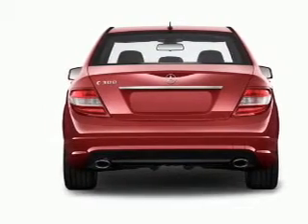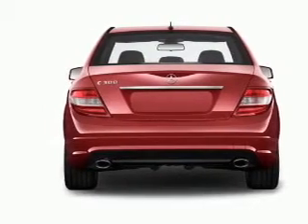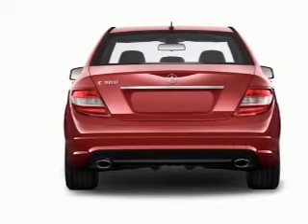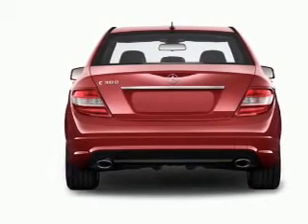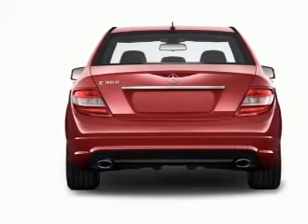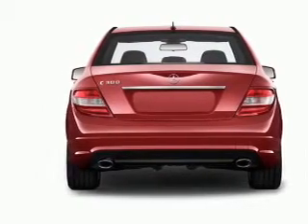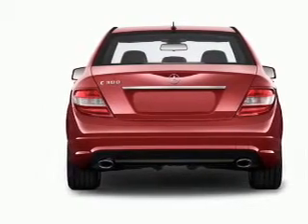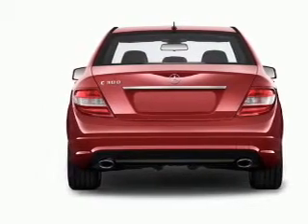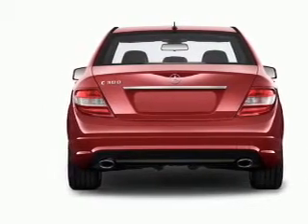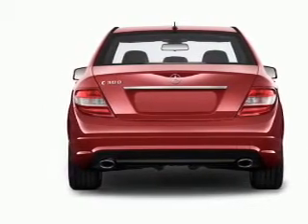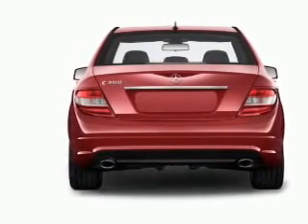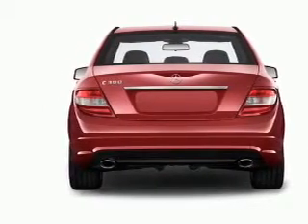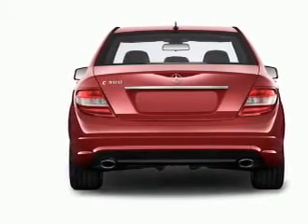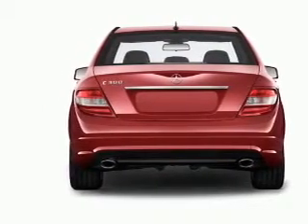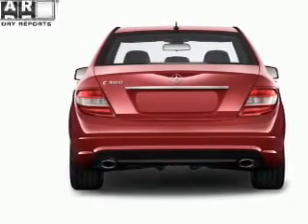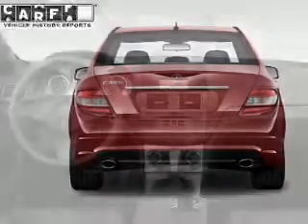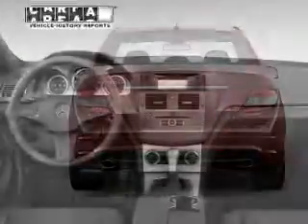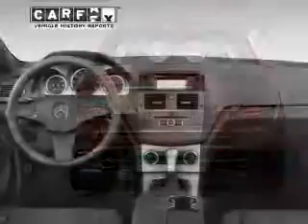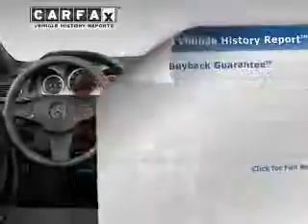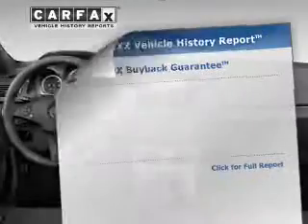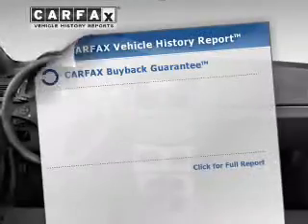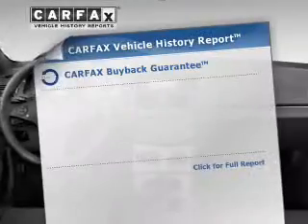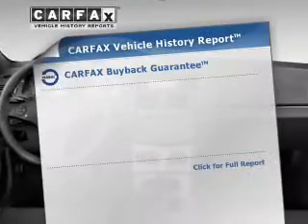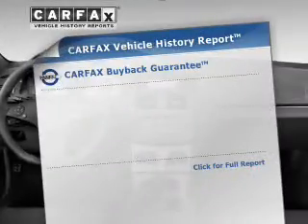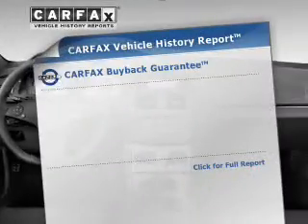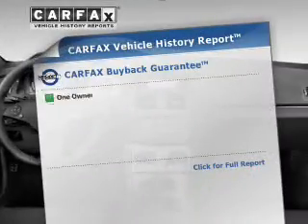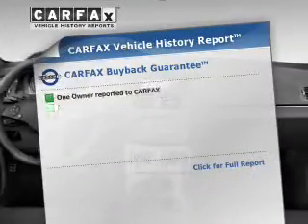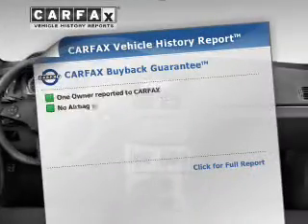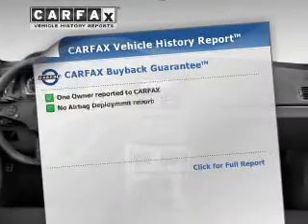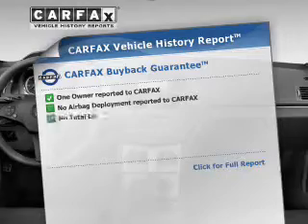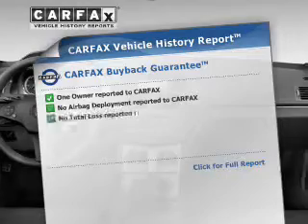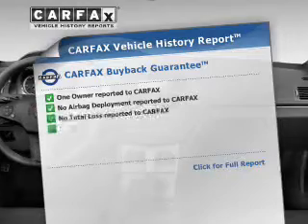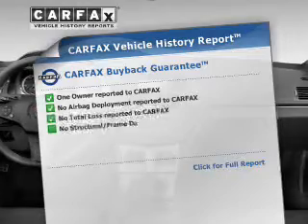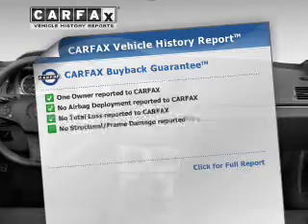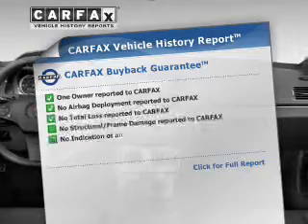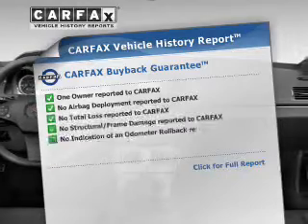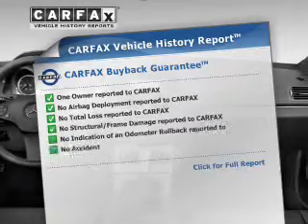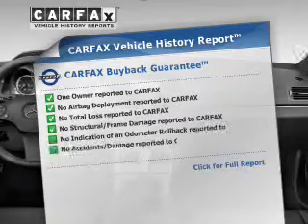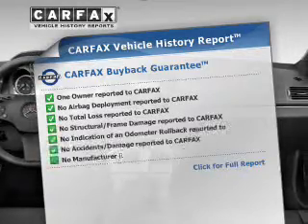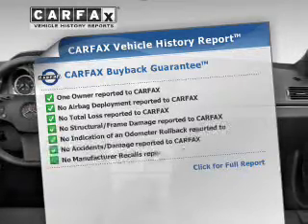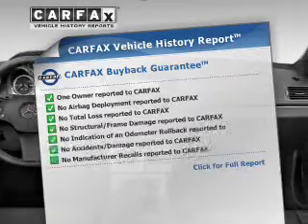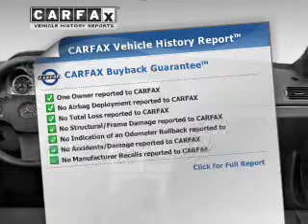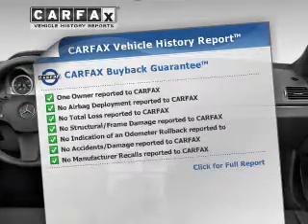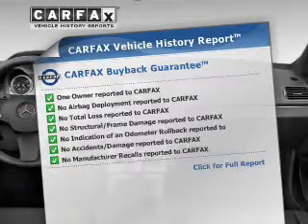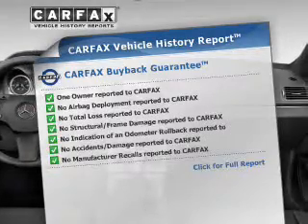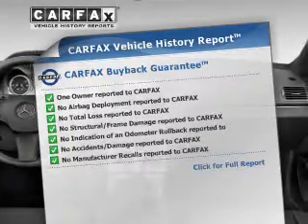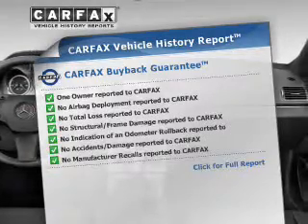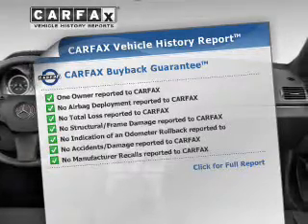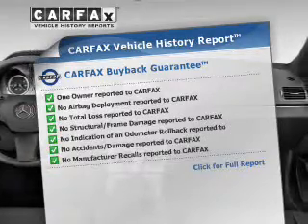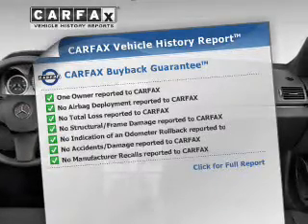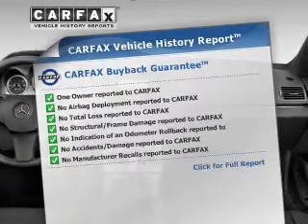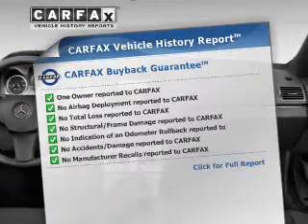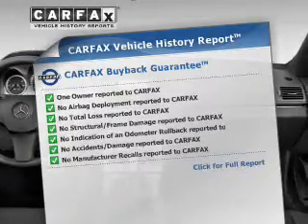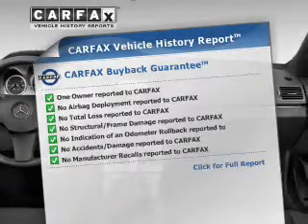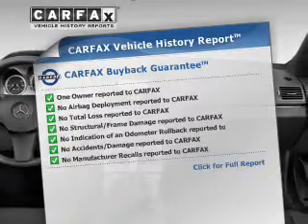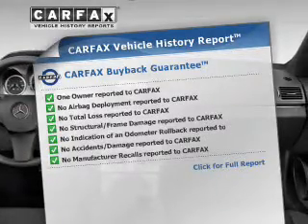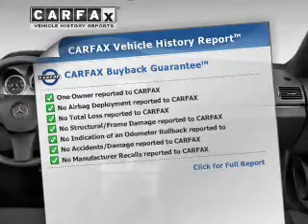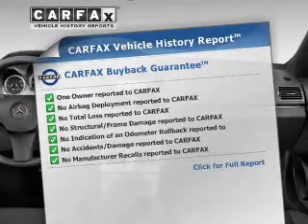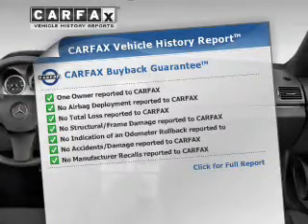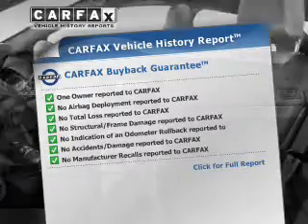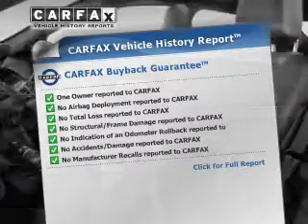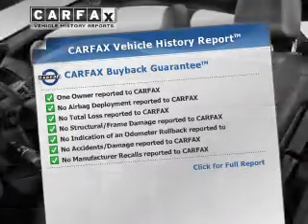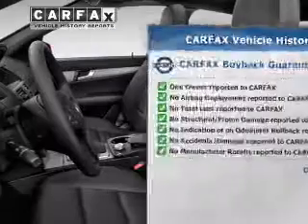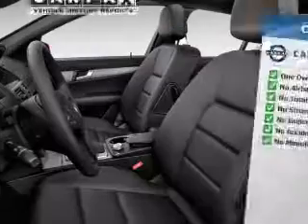Let the sunshine in with a sunroof. Know the history on this ride and greatly reduce your buying risk with the included Carfax Vehicle History Report.